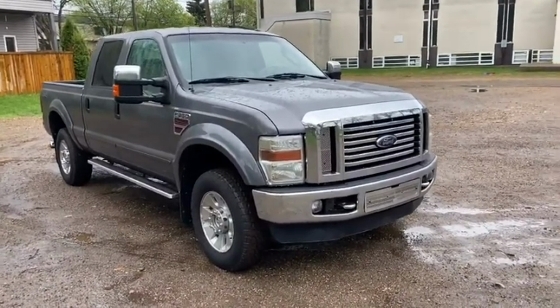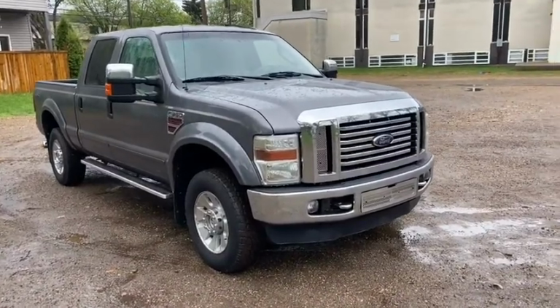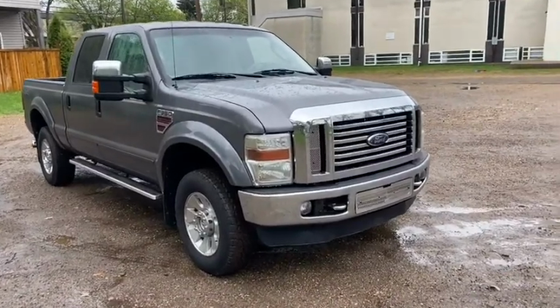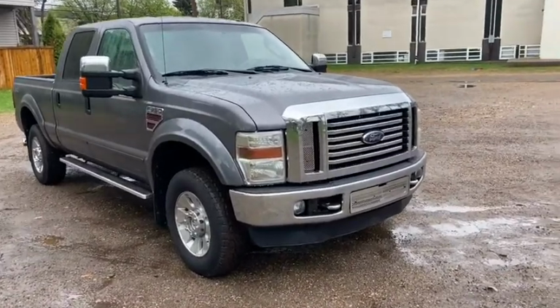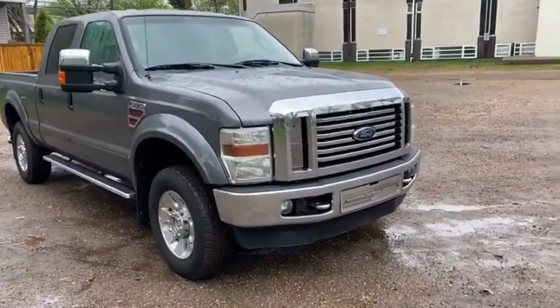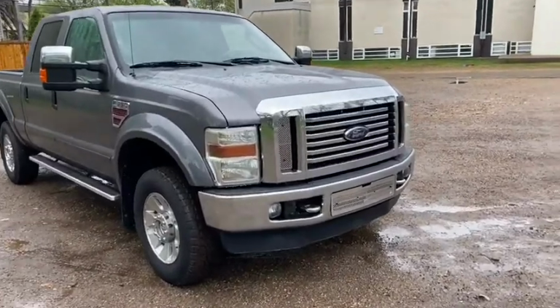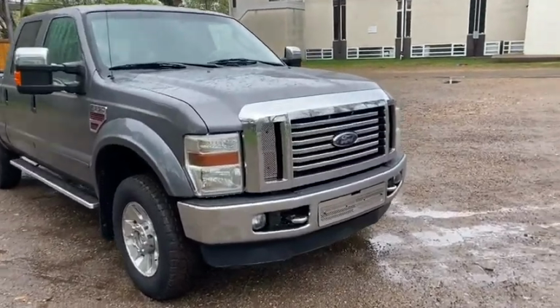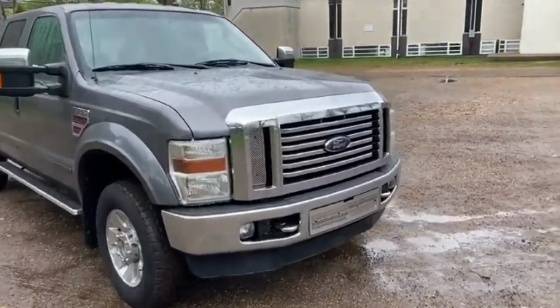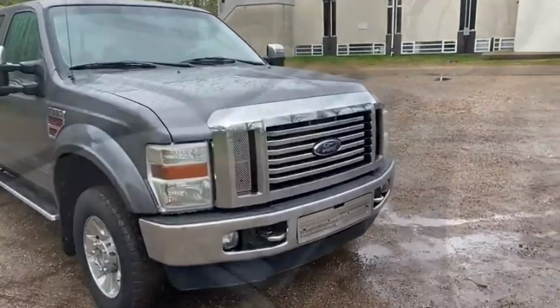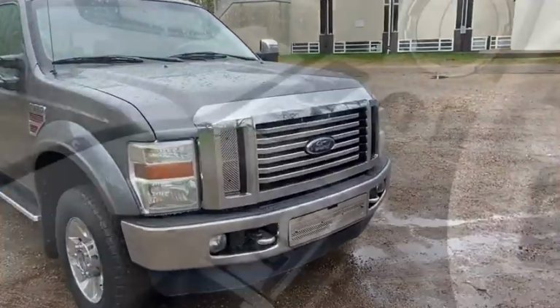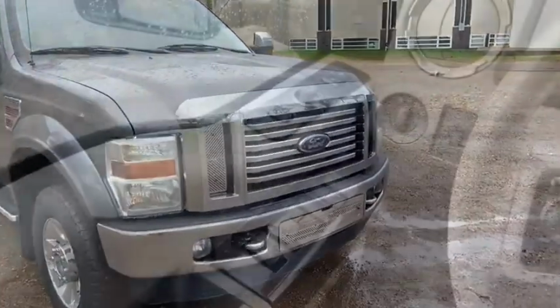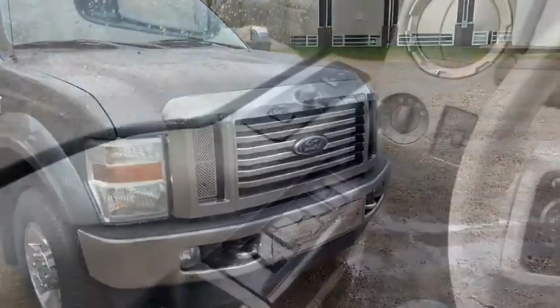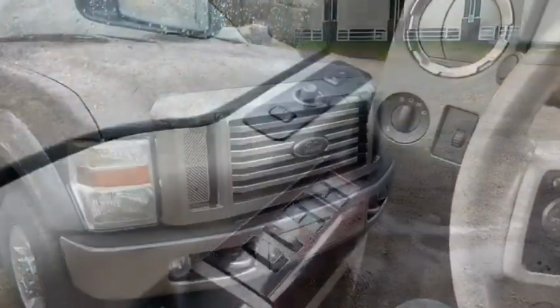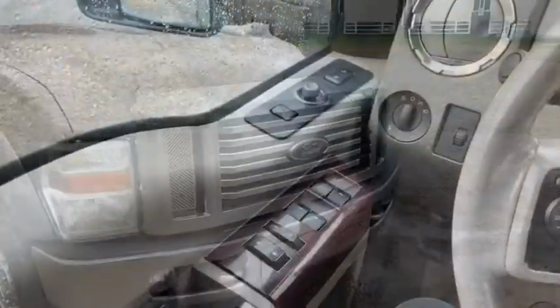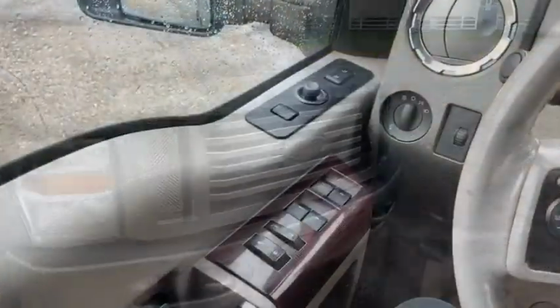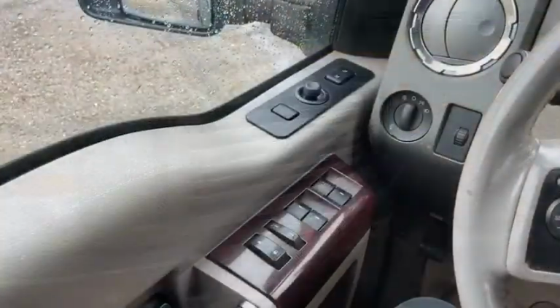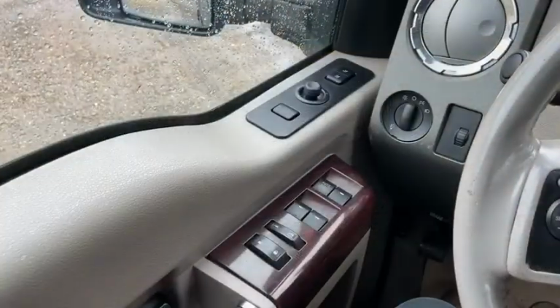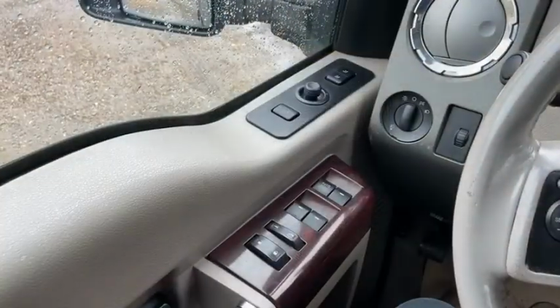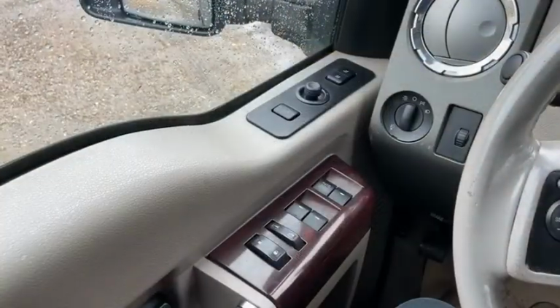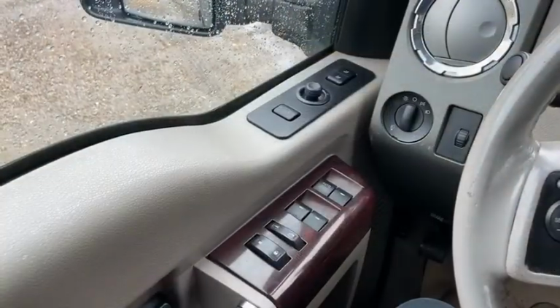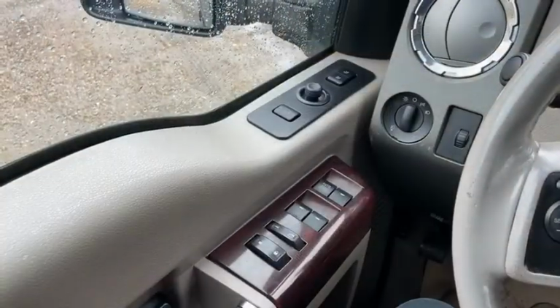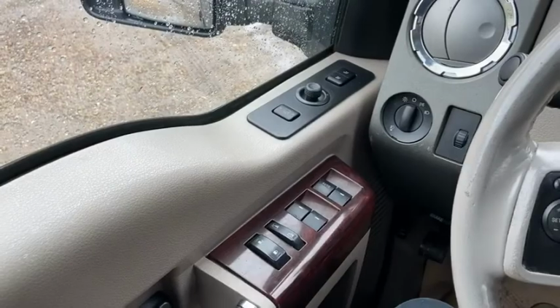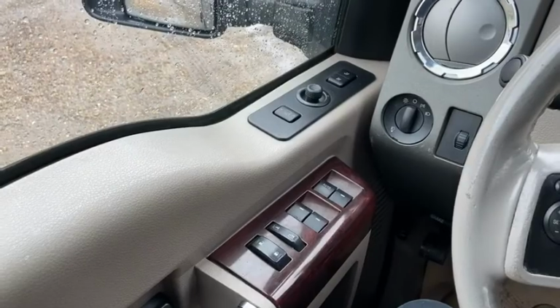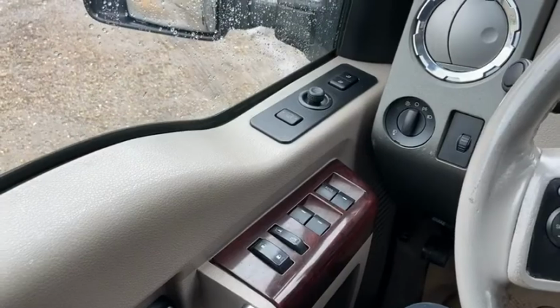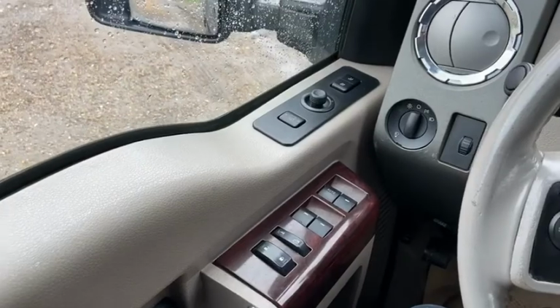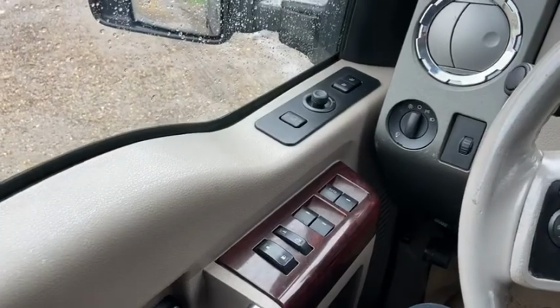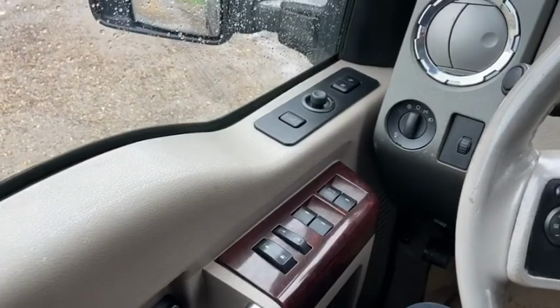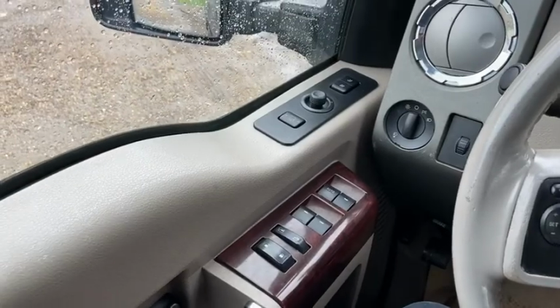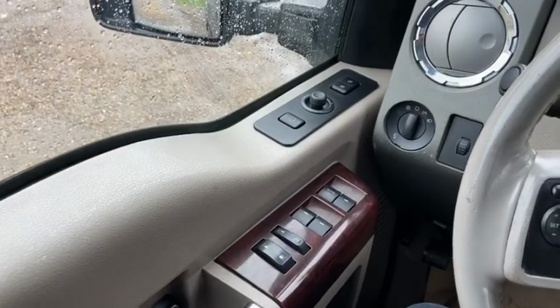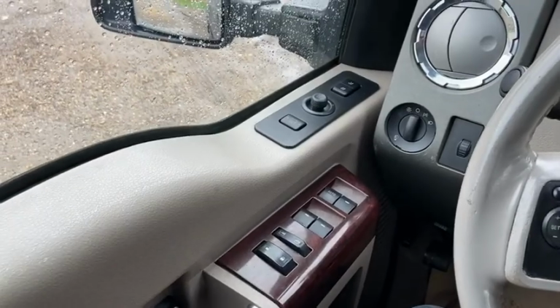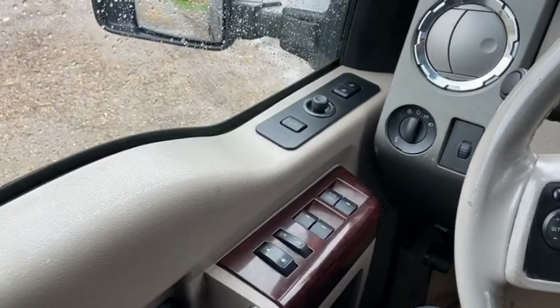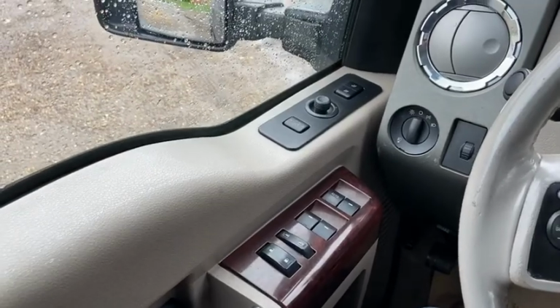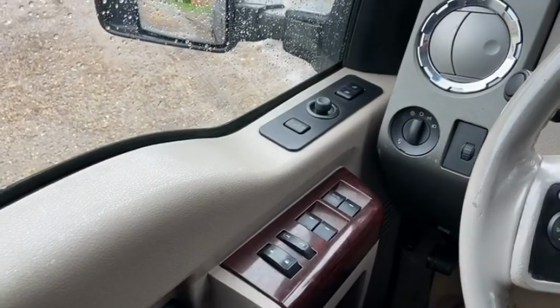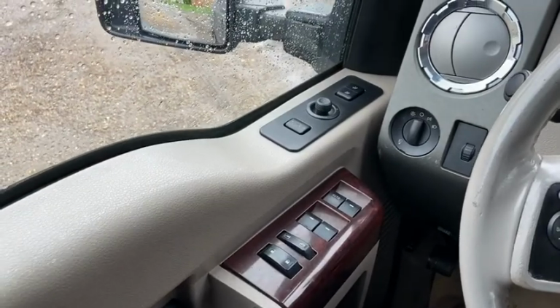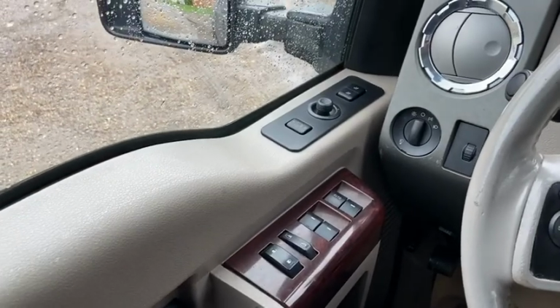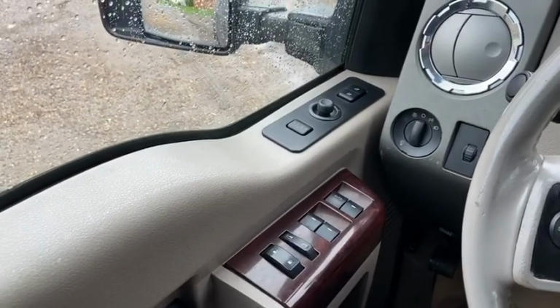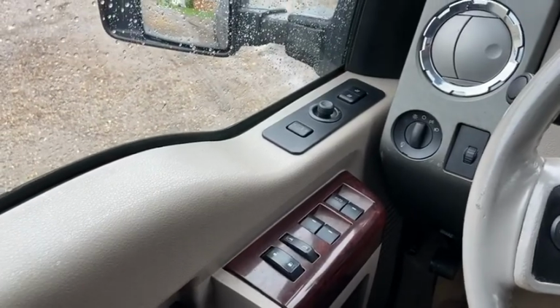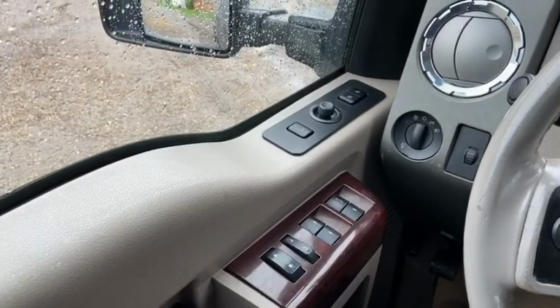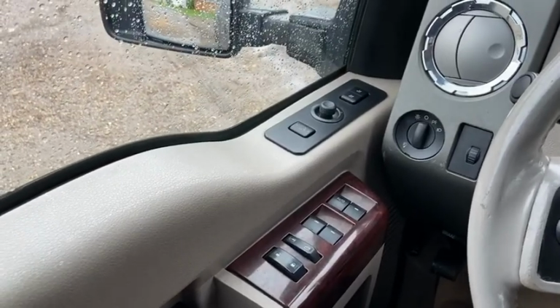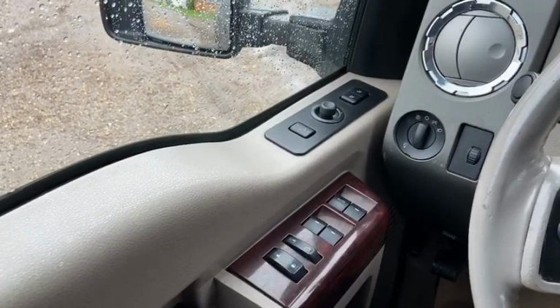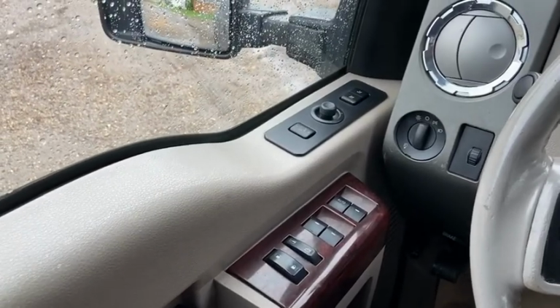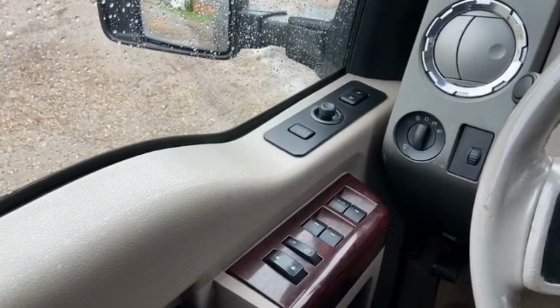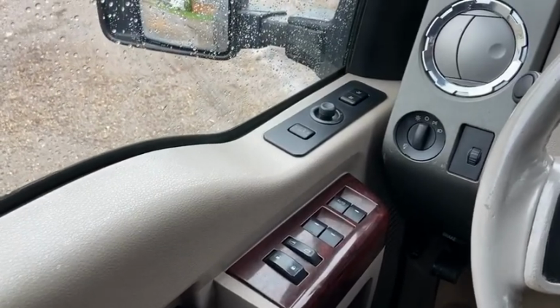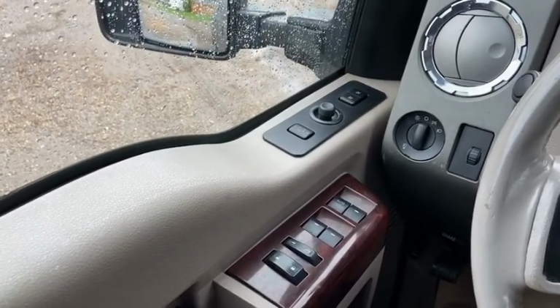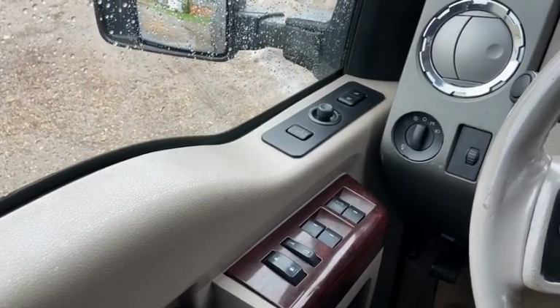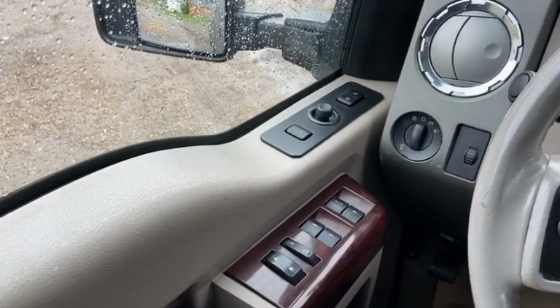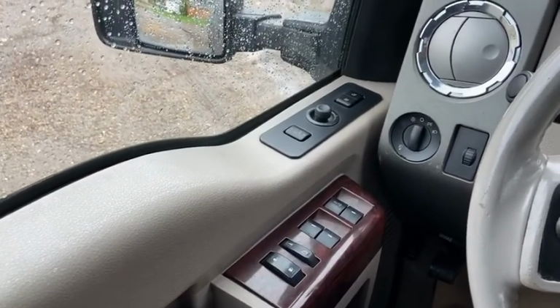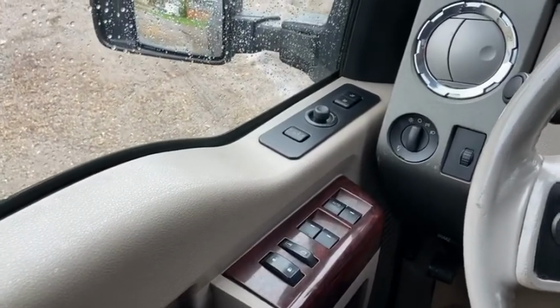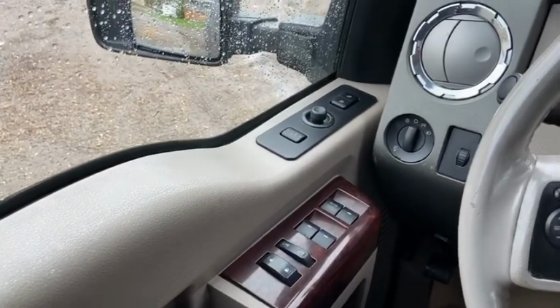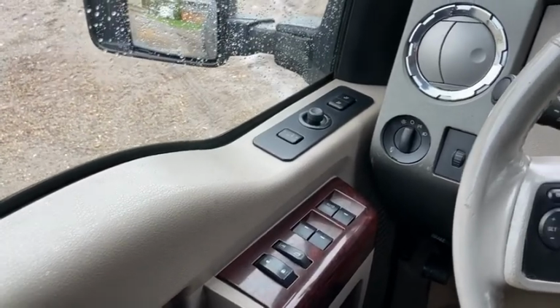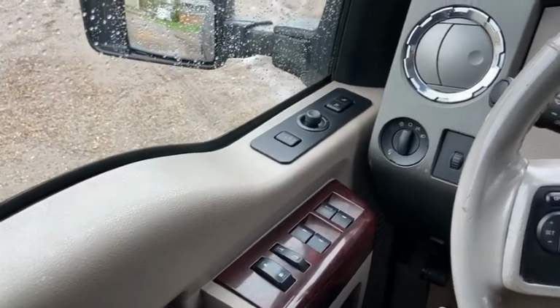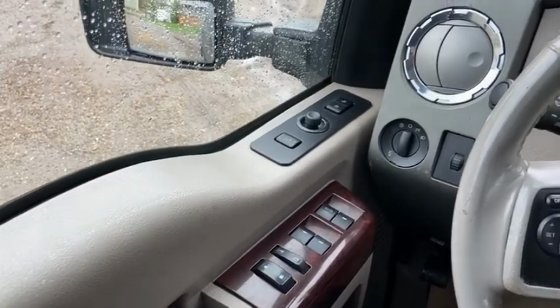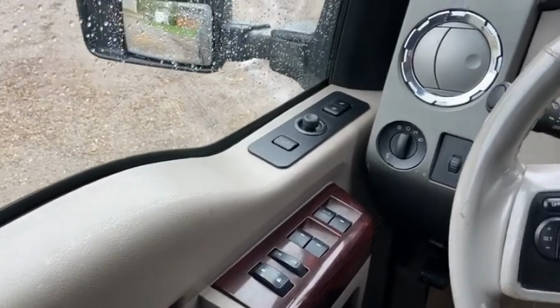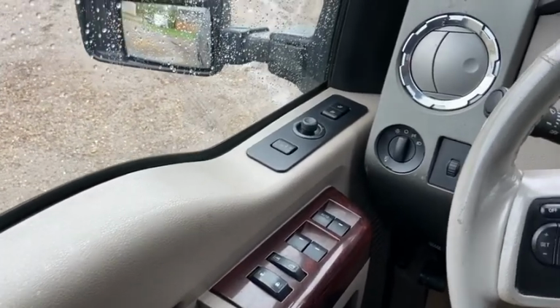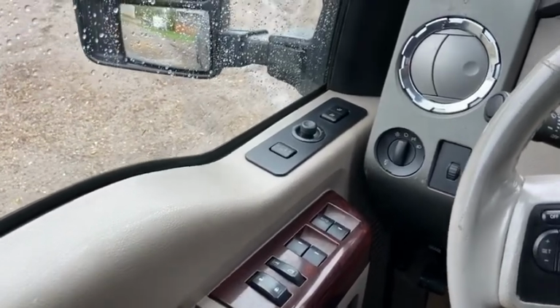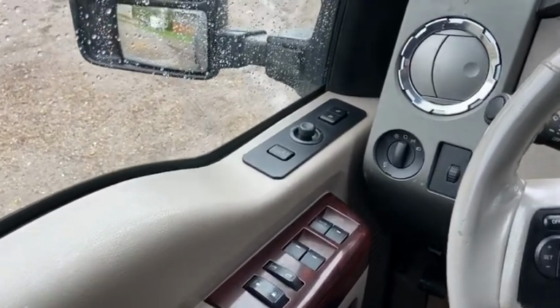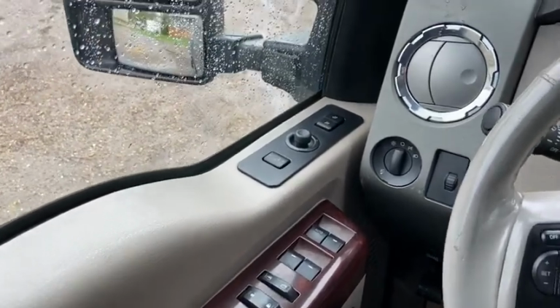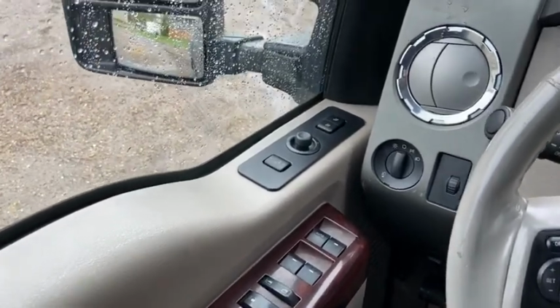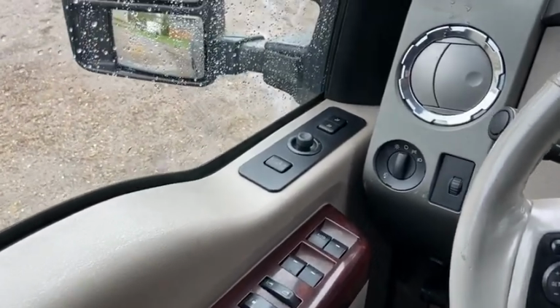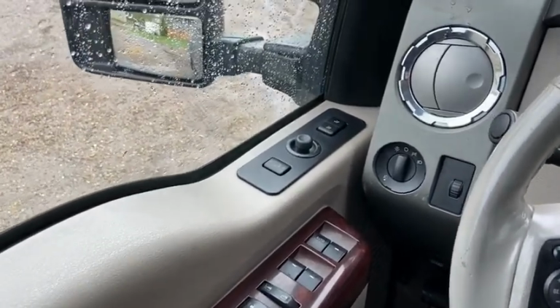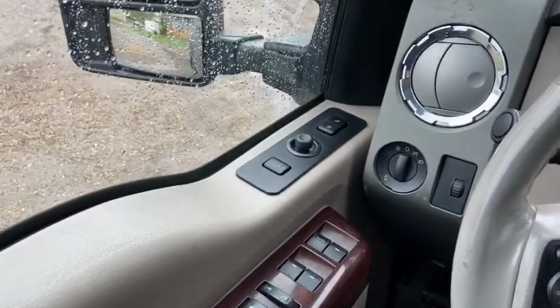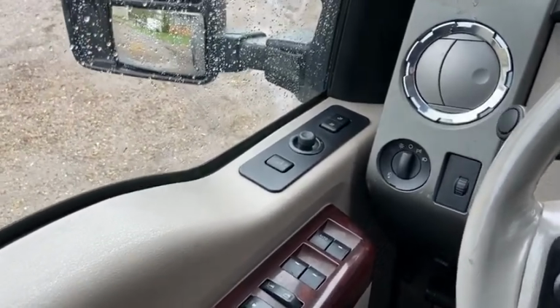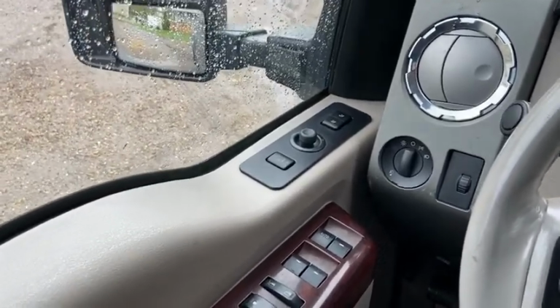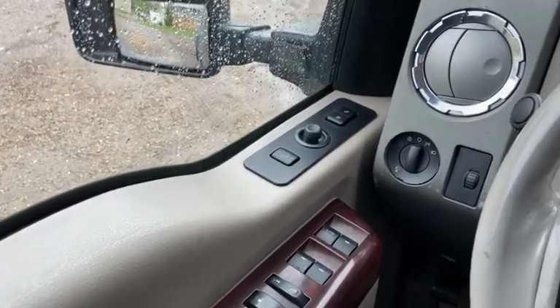Now let's take a look inside. Sitting inside the F-350 here, we're going to do a quick run through of some of the features as well as go over the interior layout.